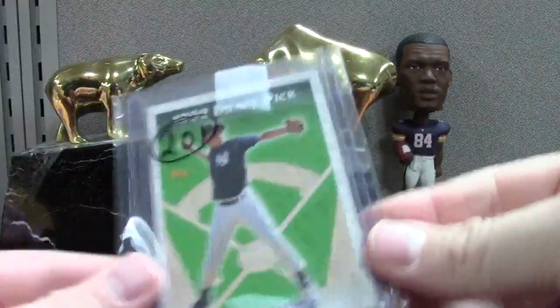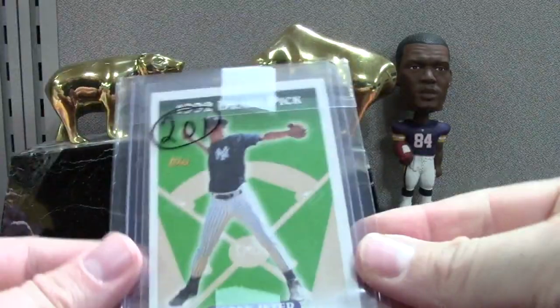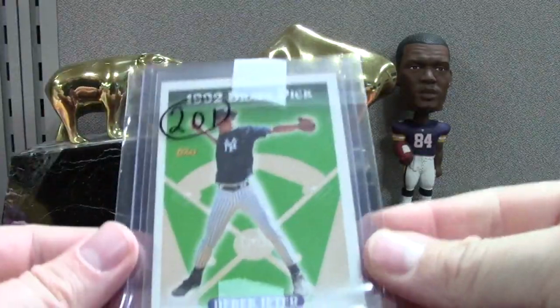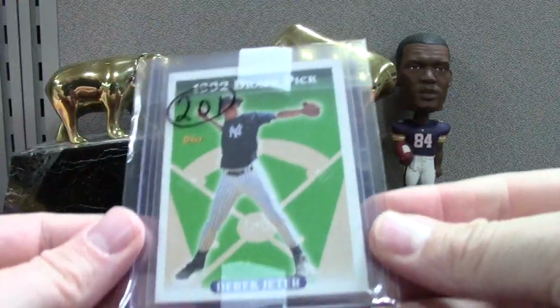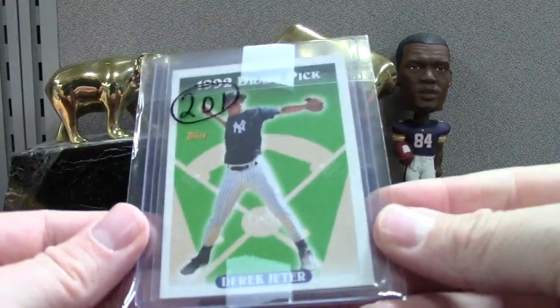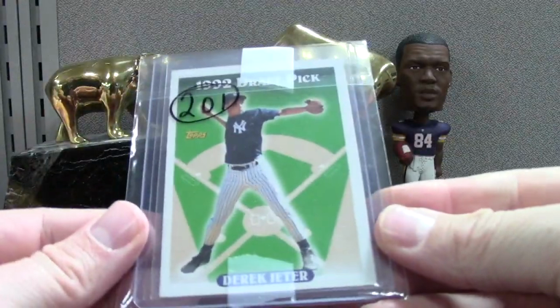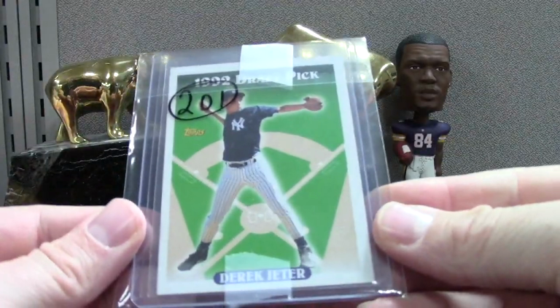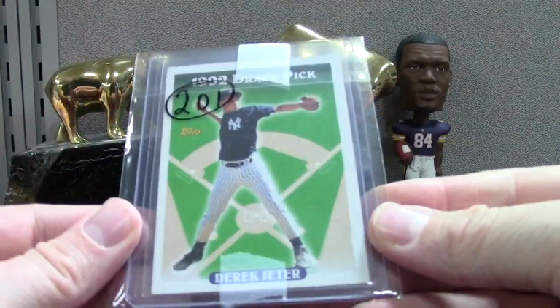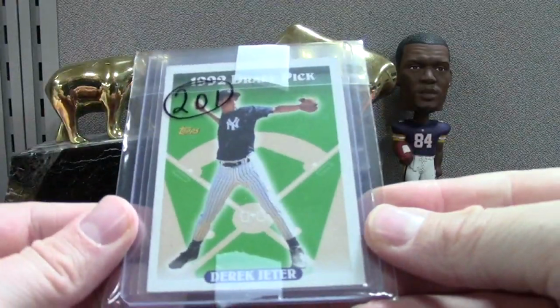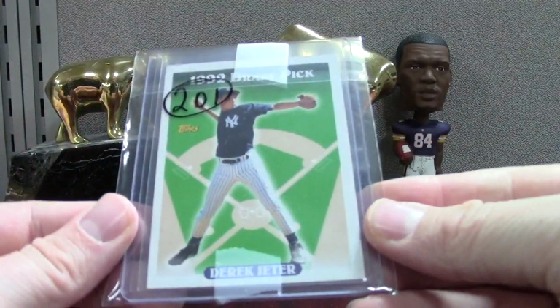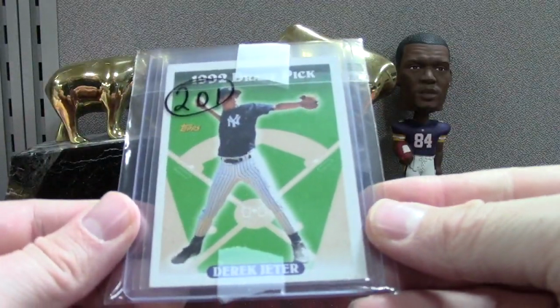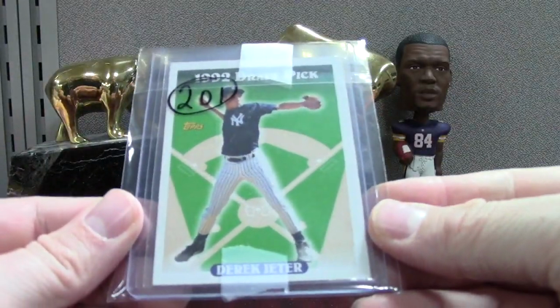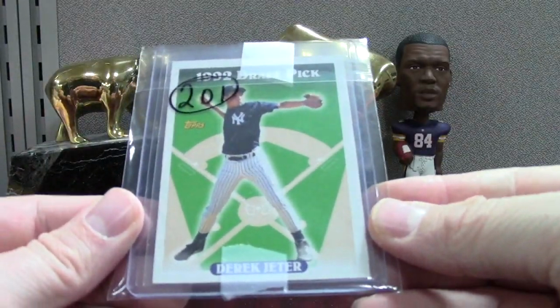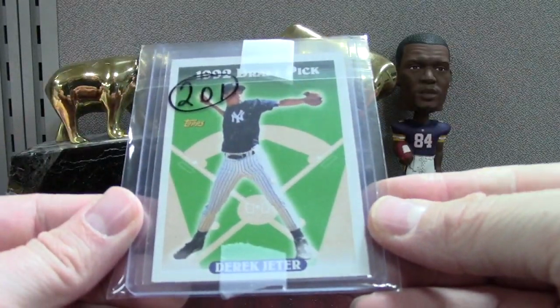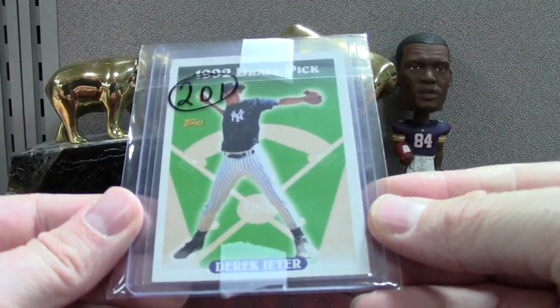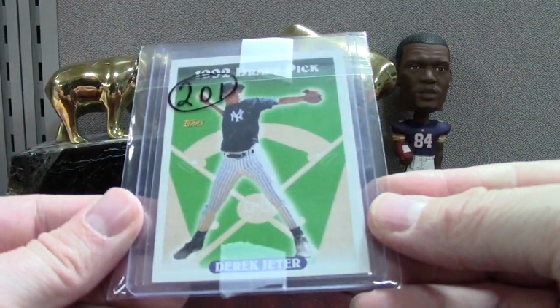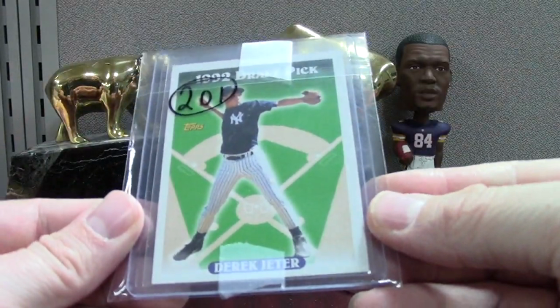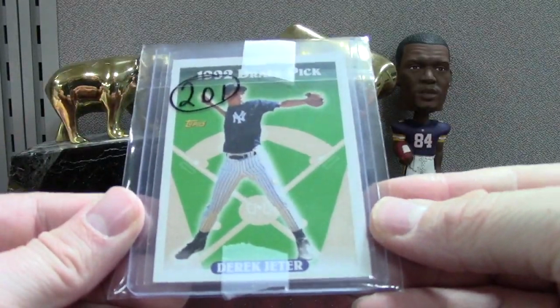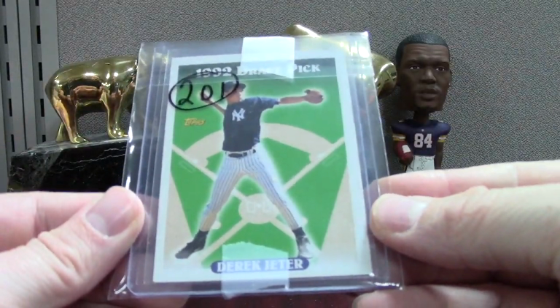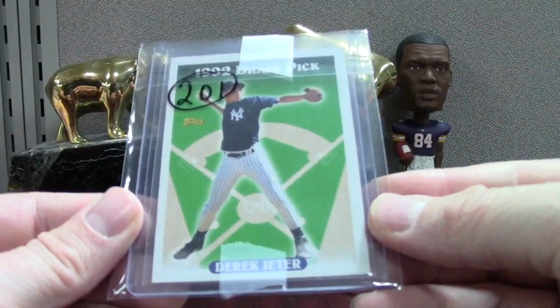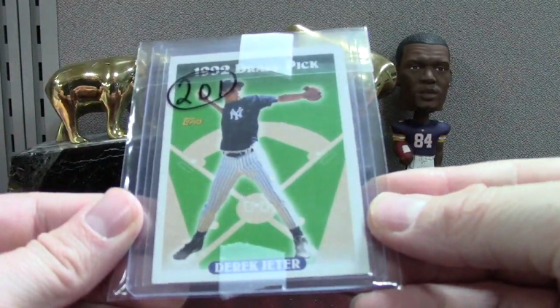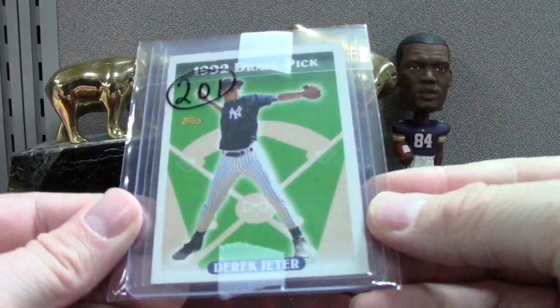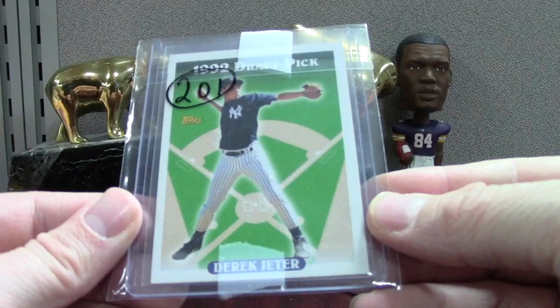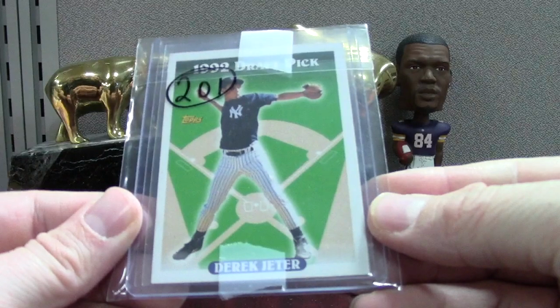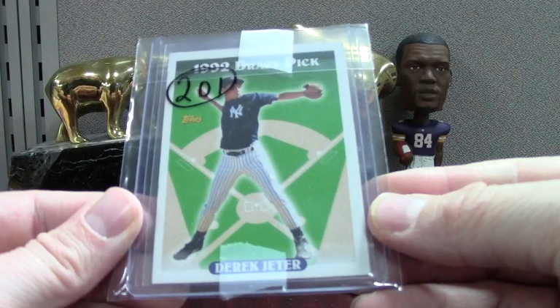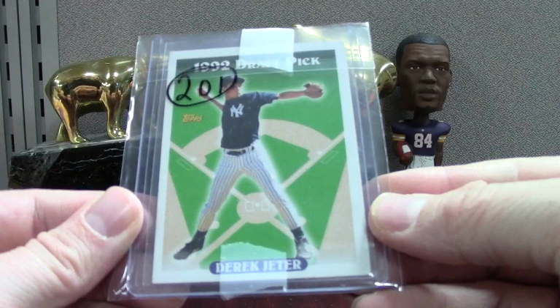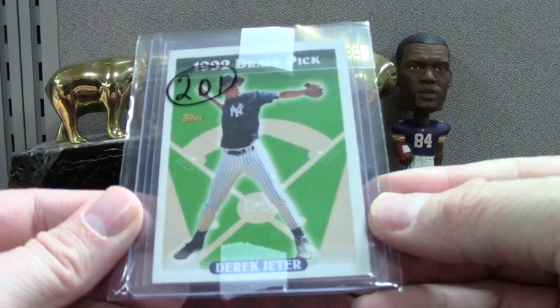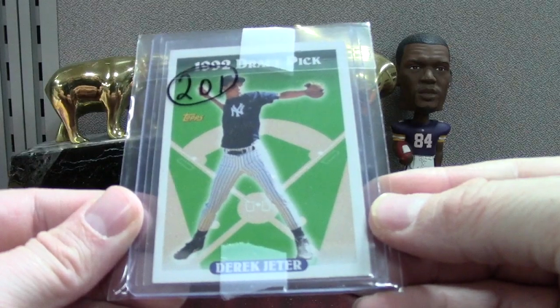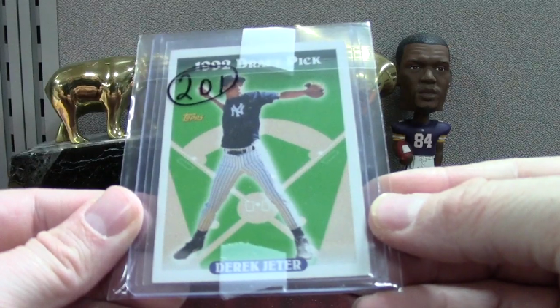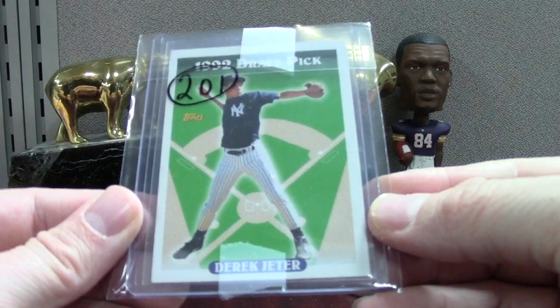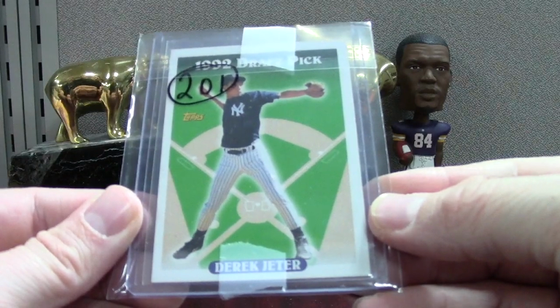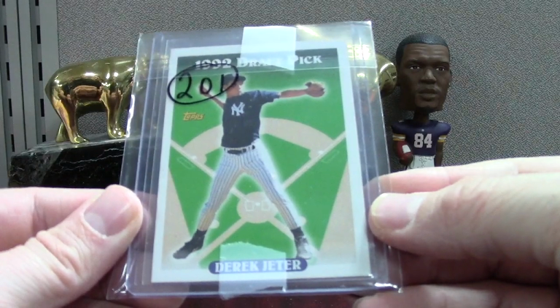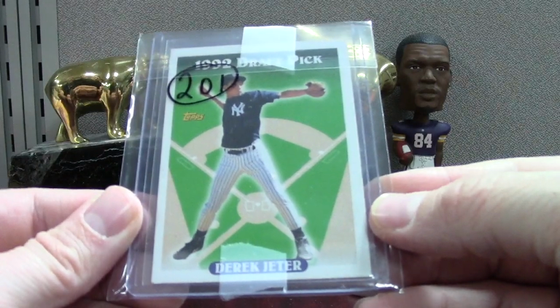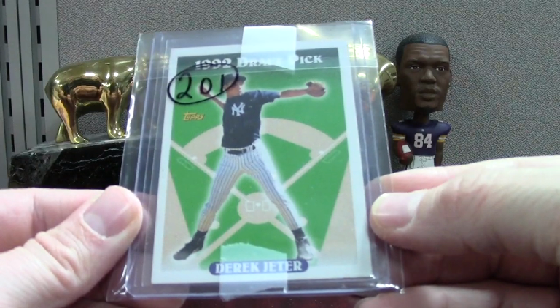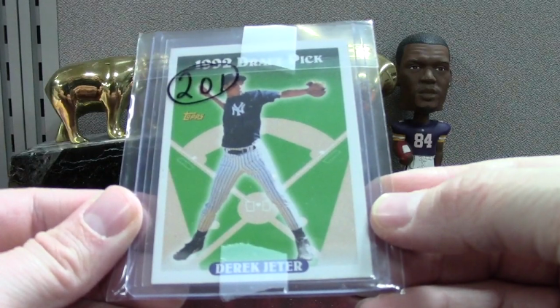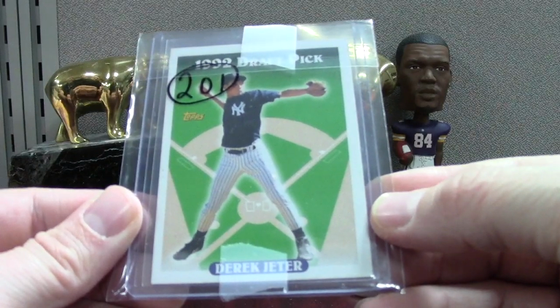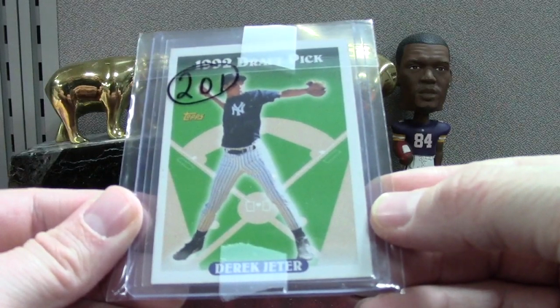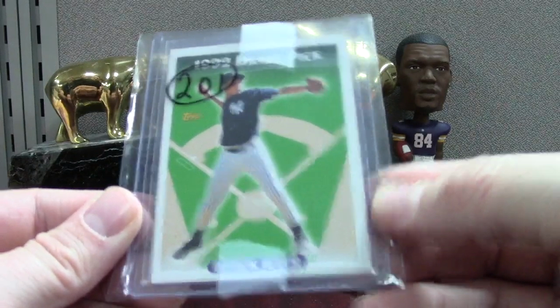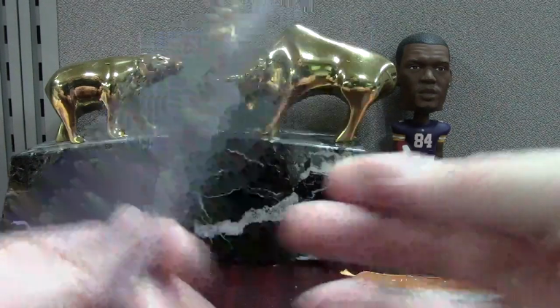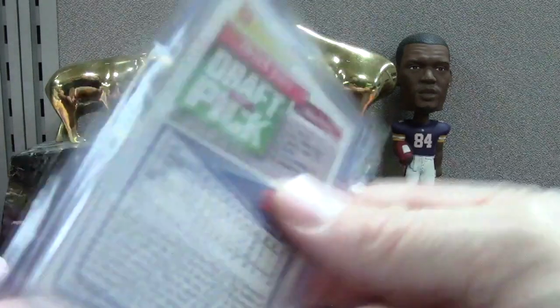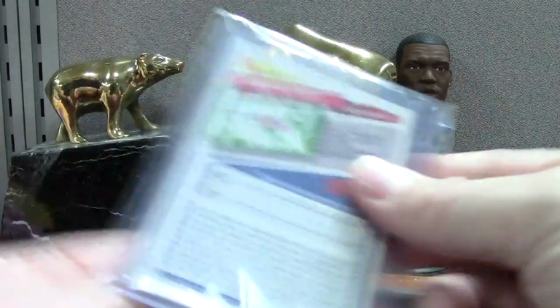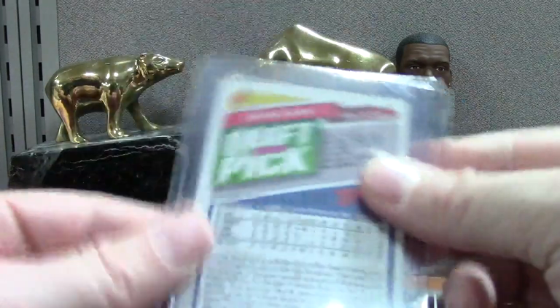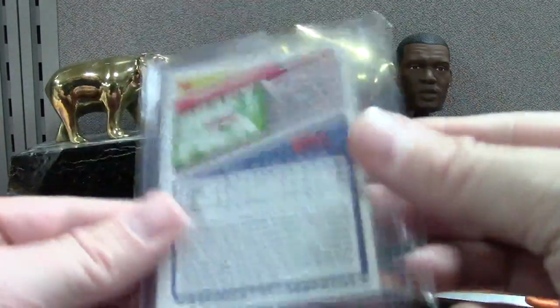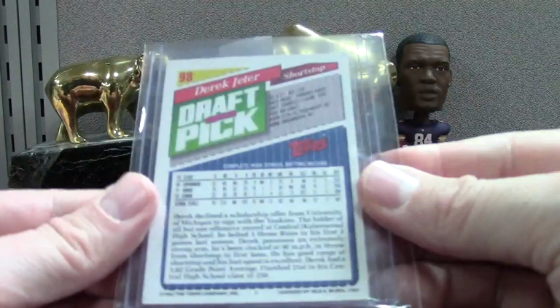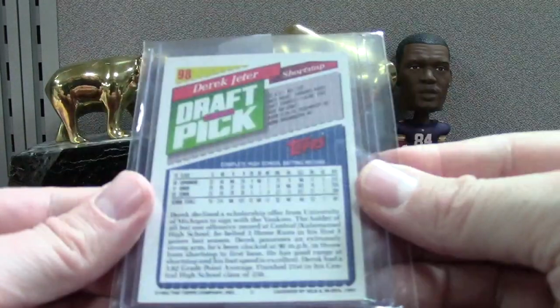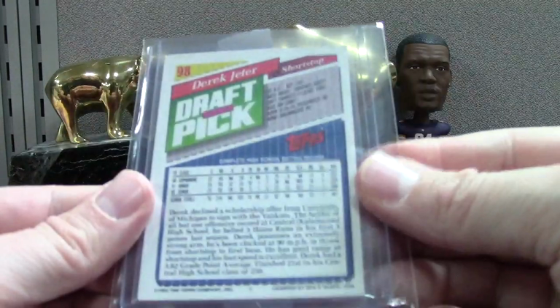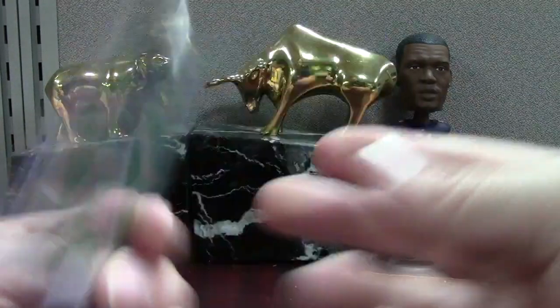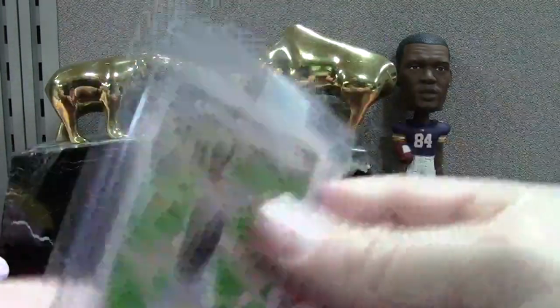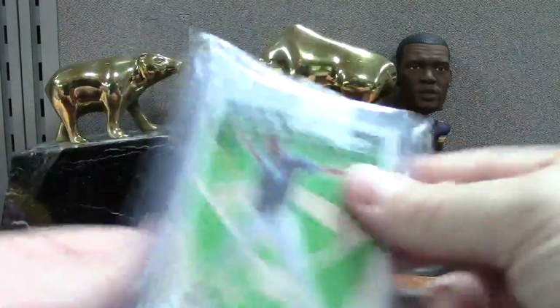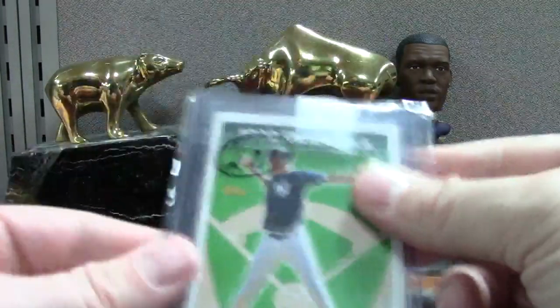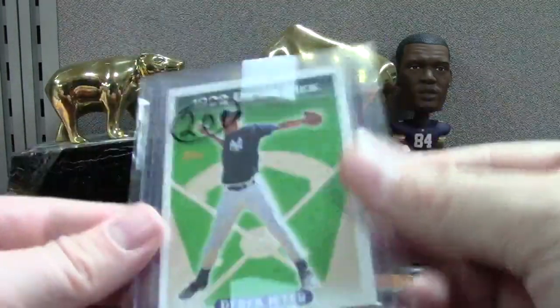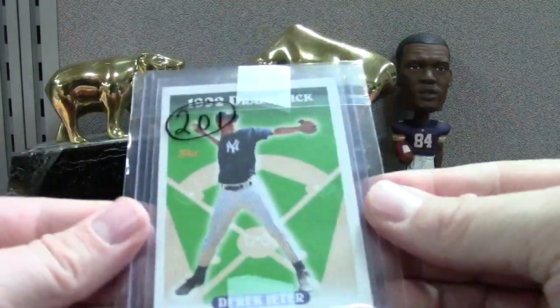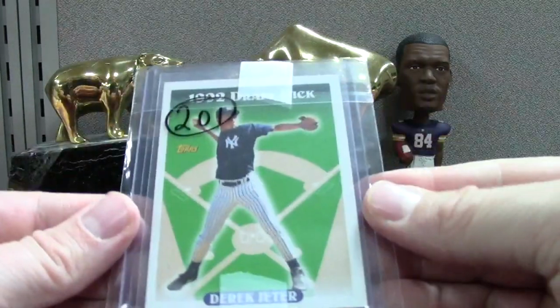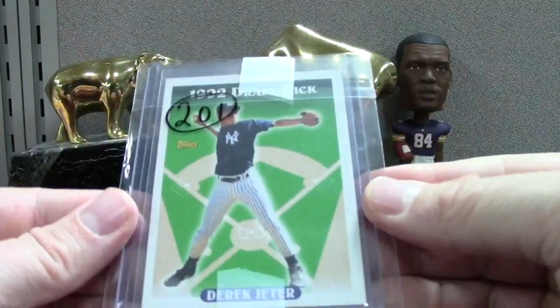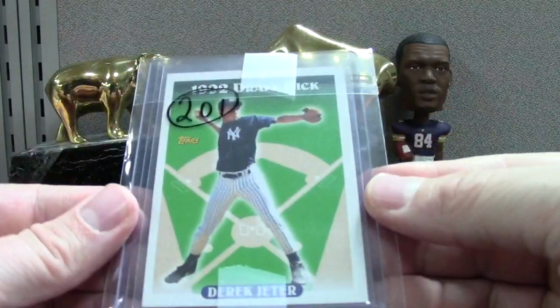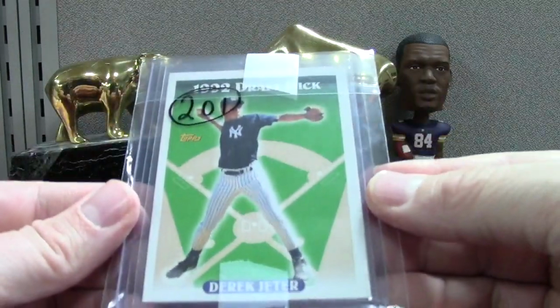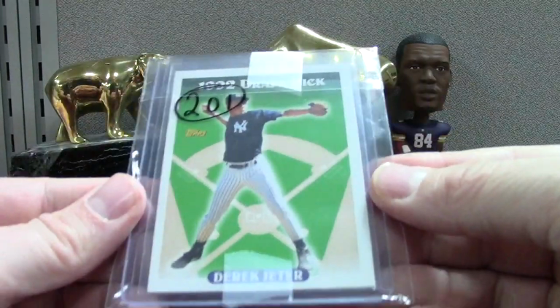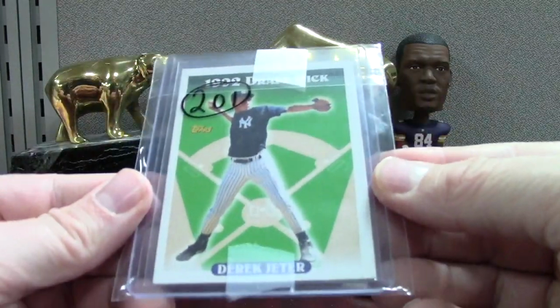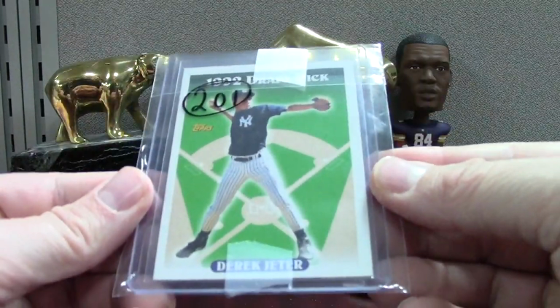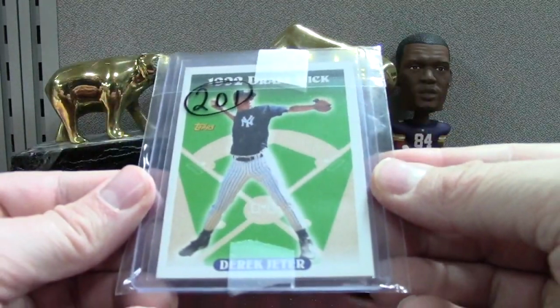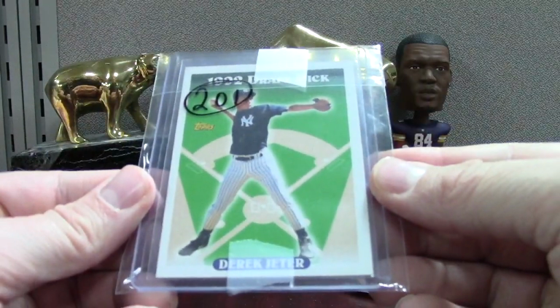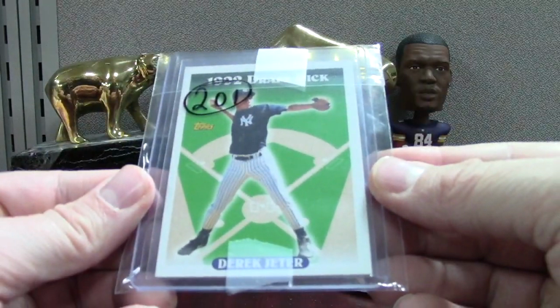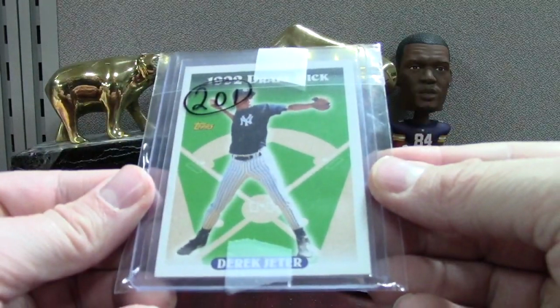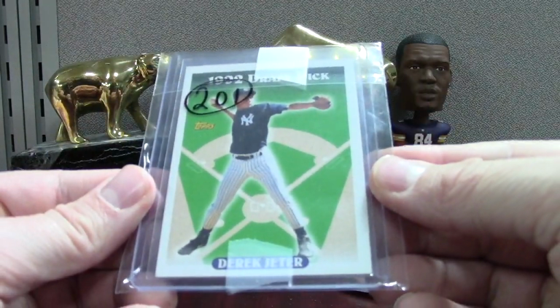'93 Topps Derek Jeter — off-centered a little bit, but a cool rookie card. There's your Jeter.